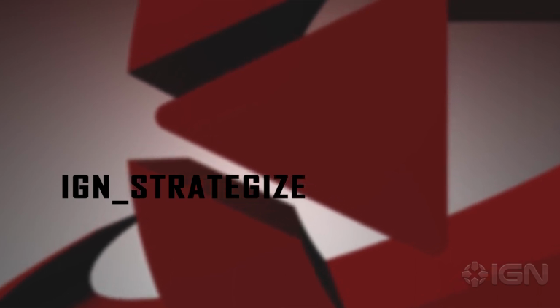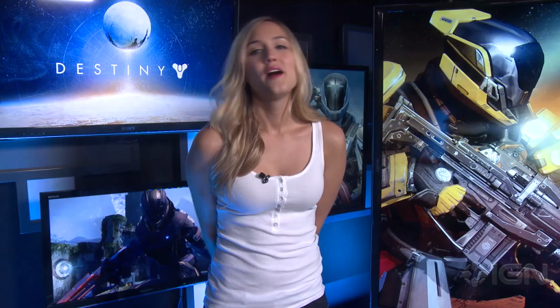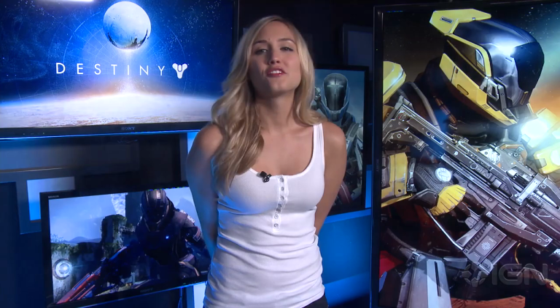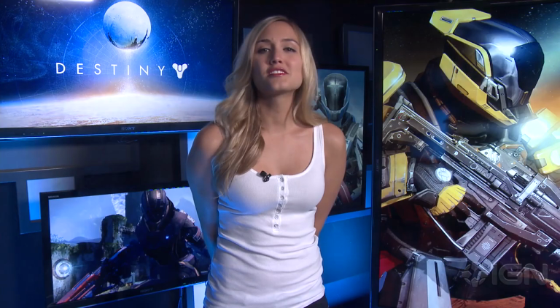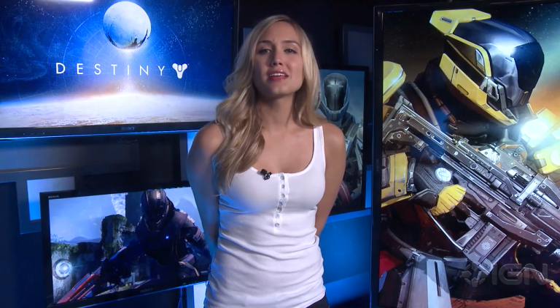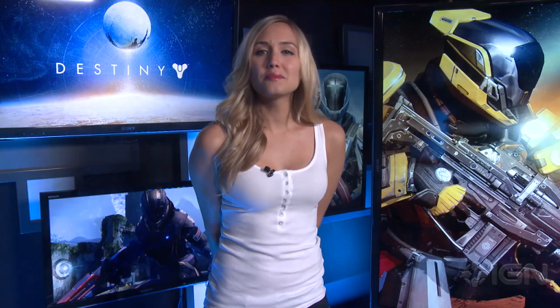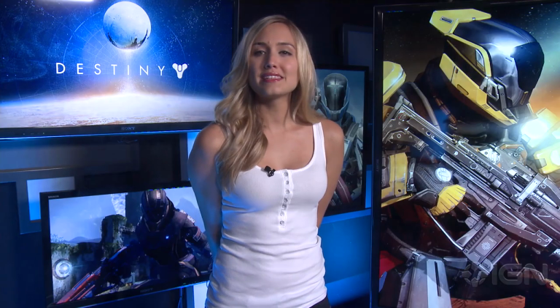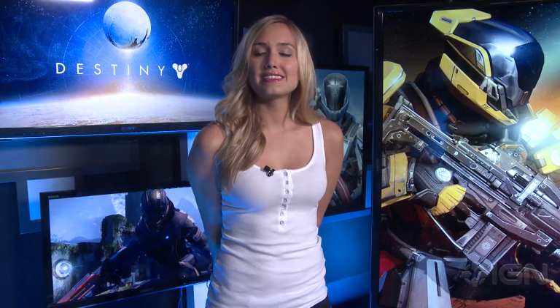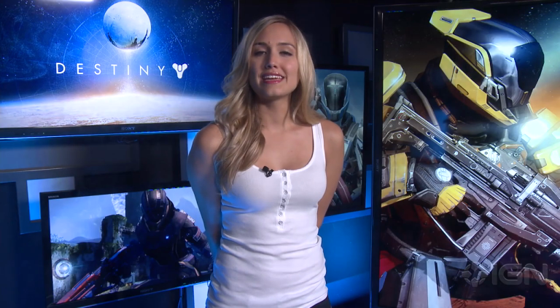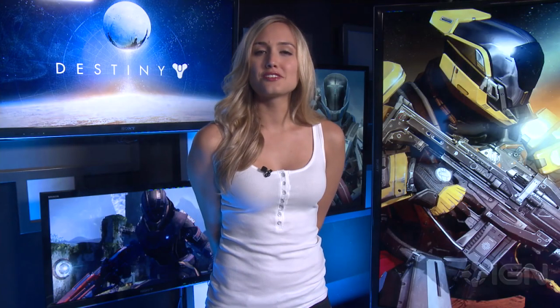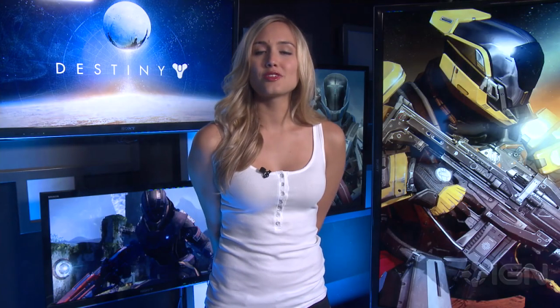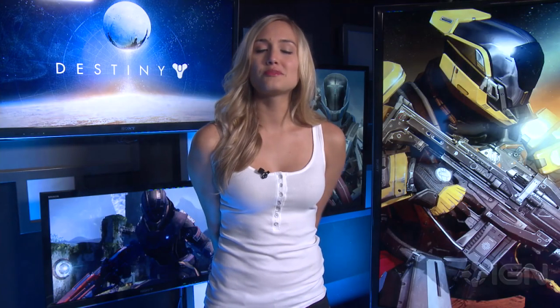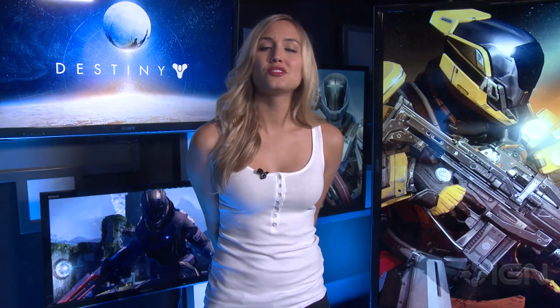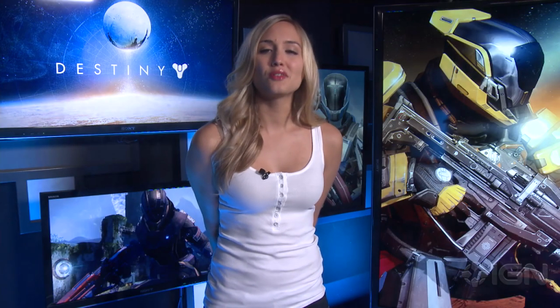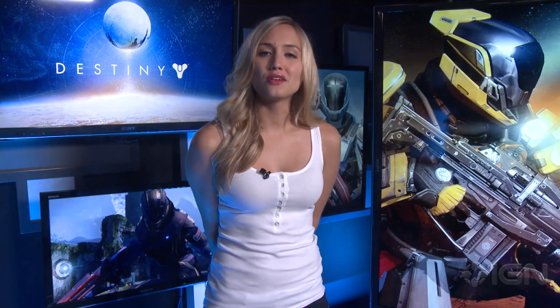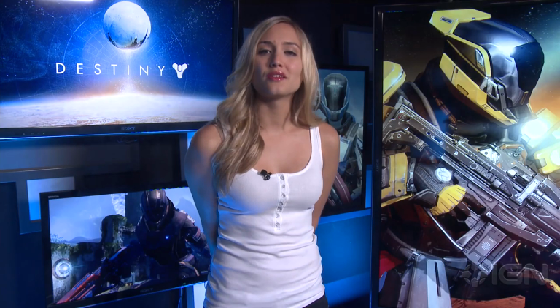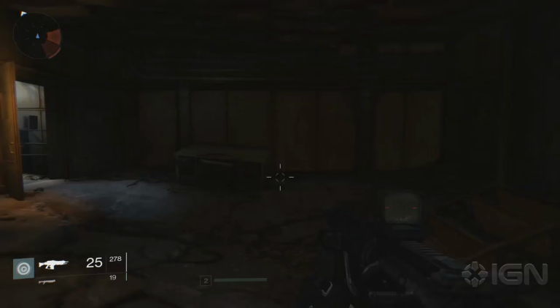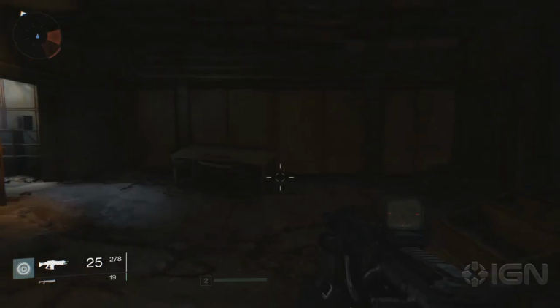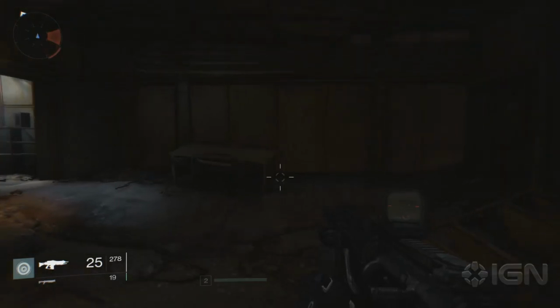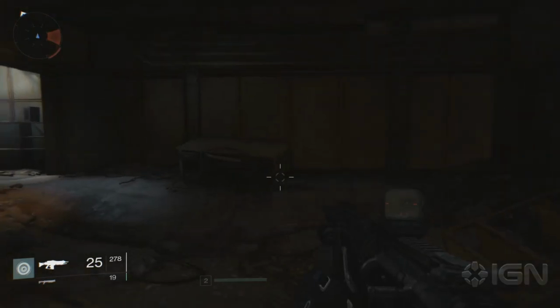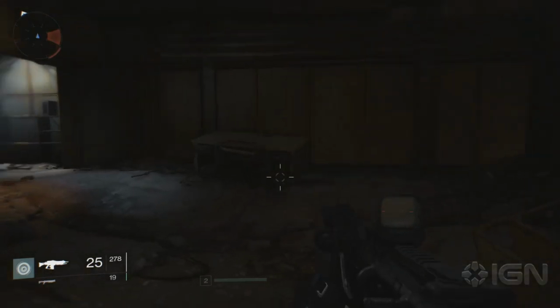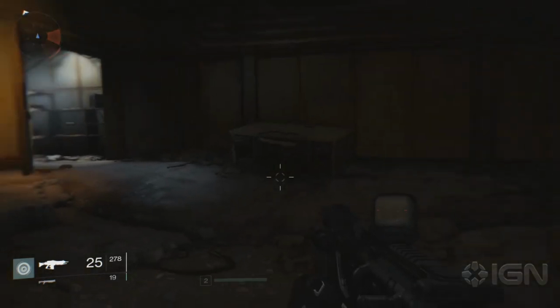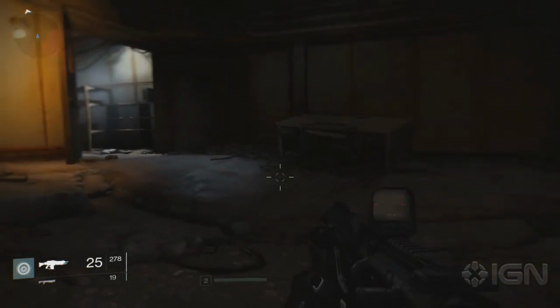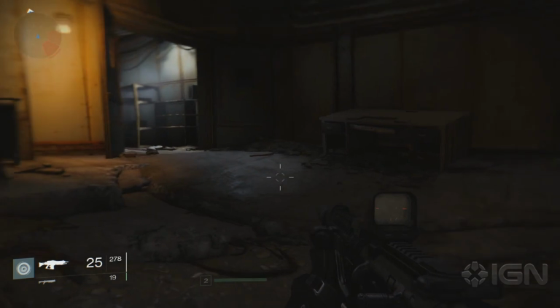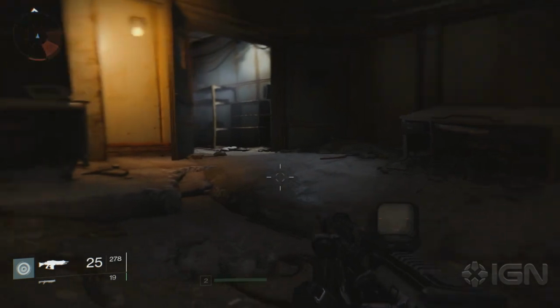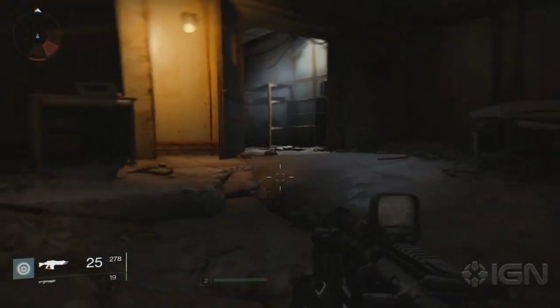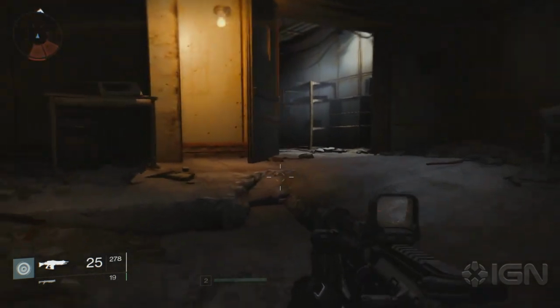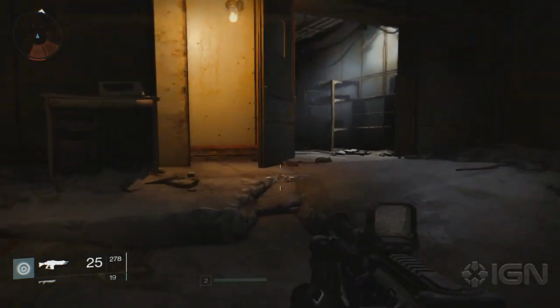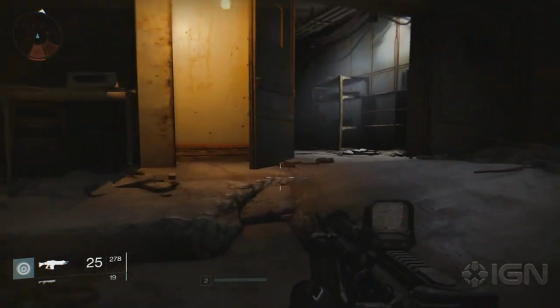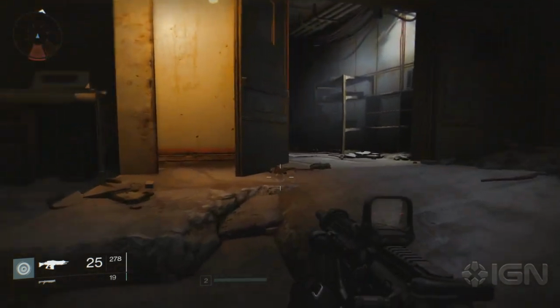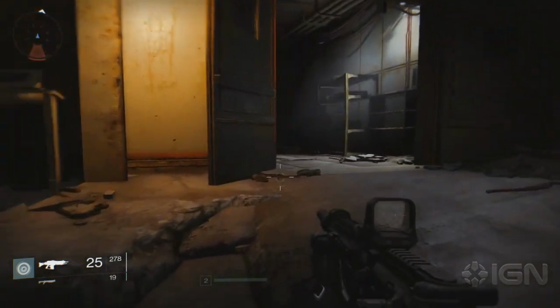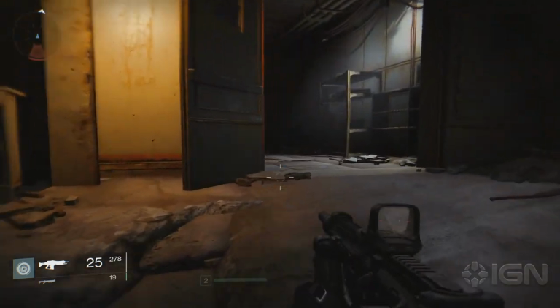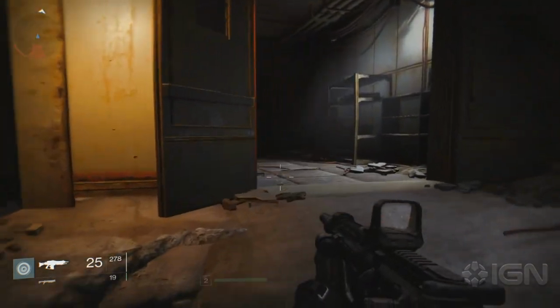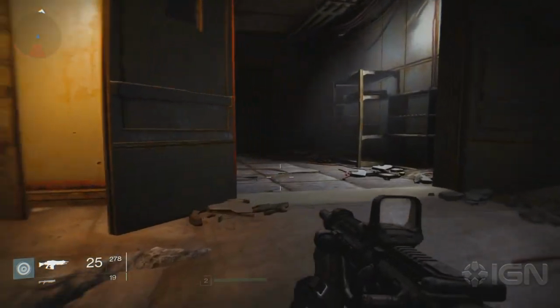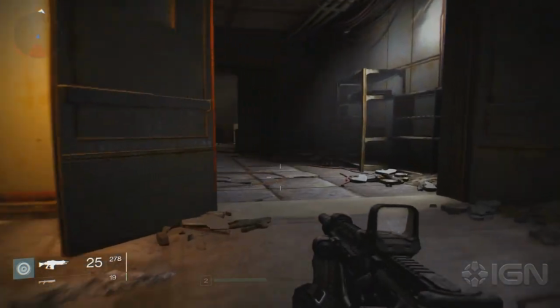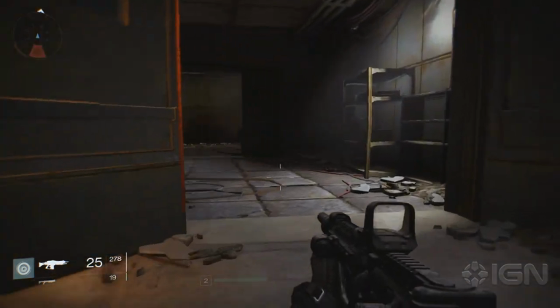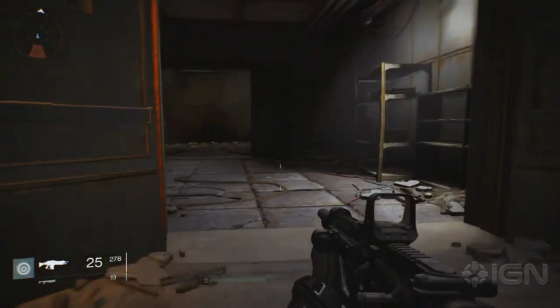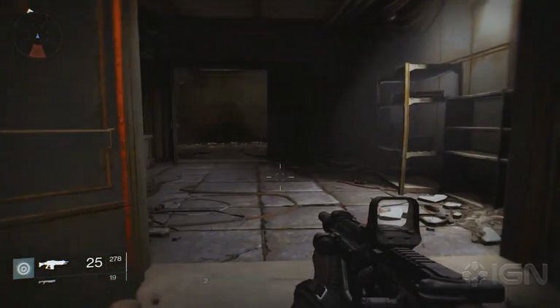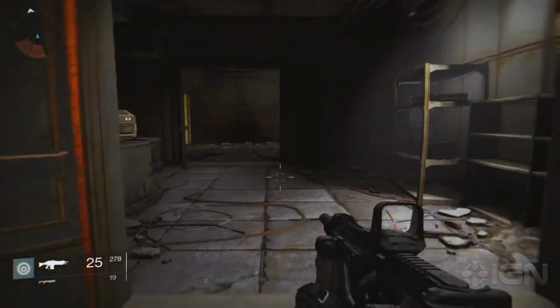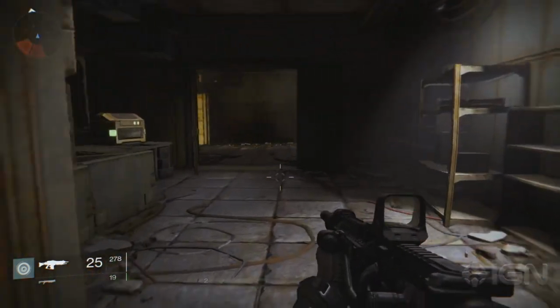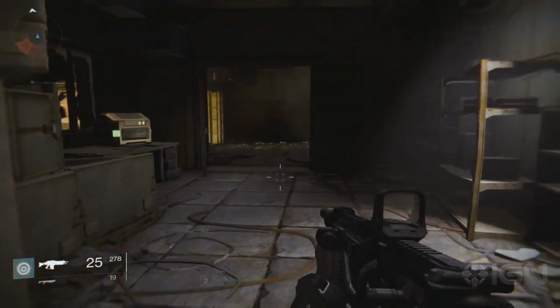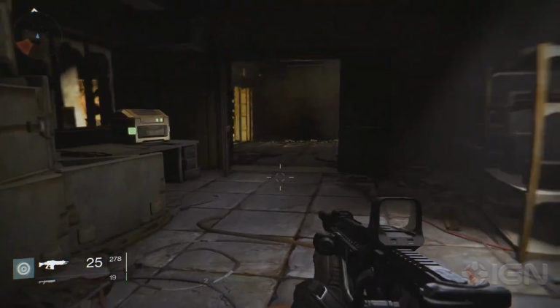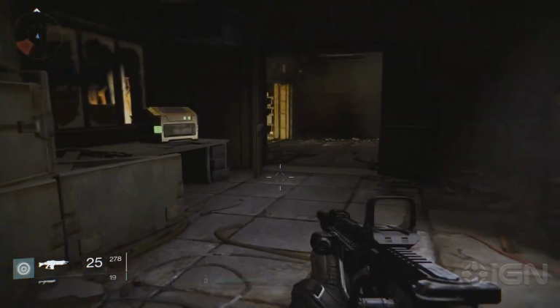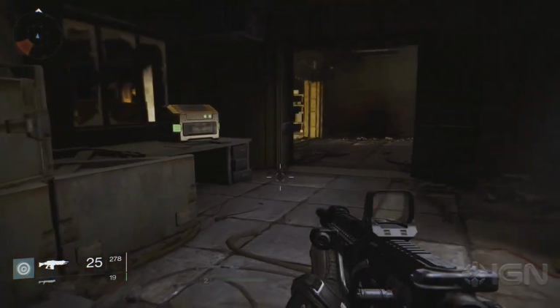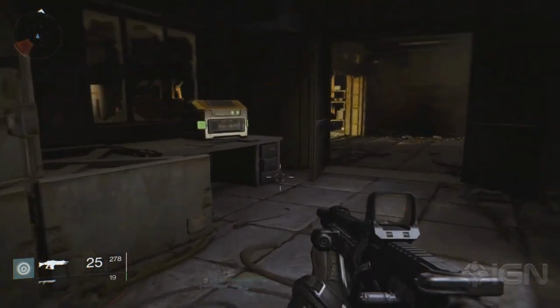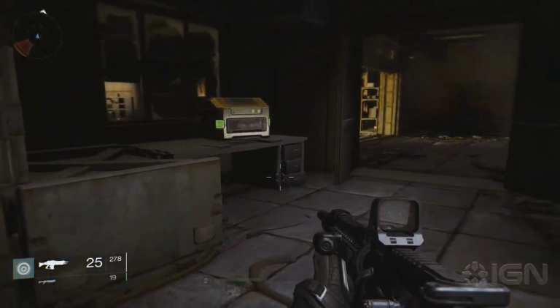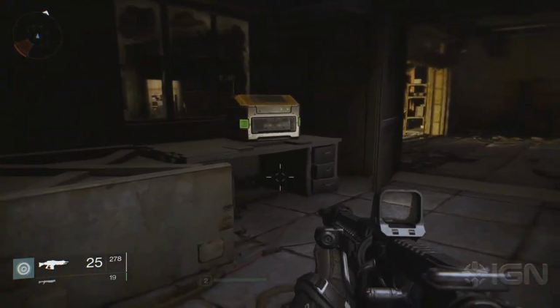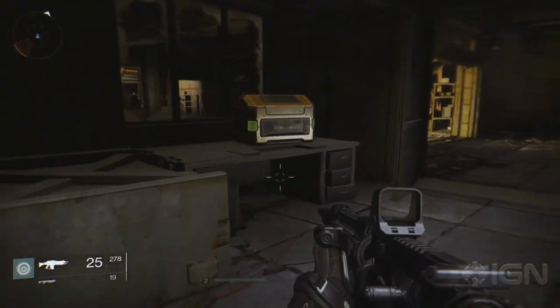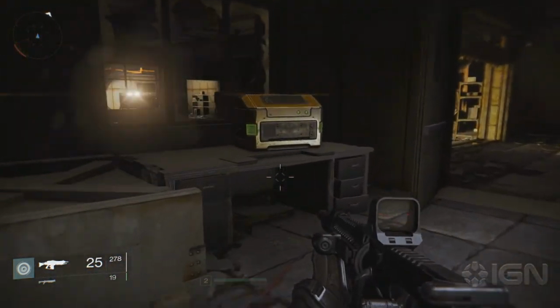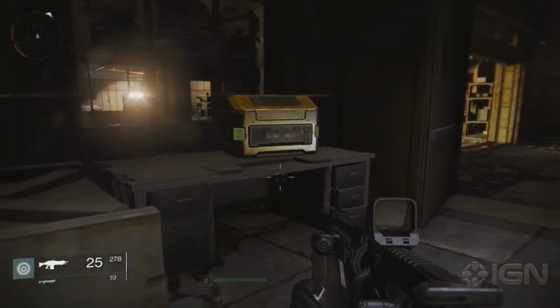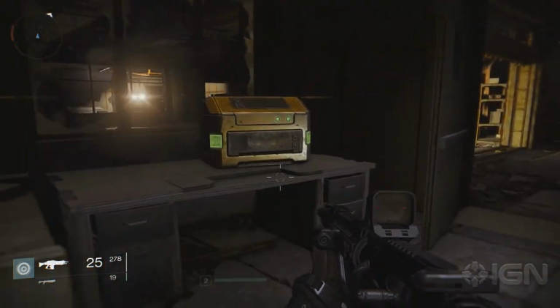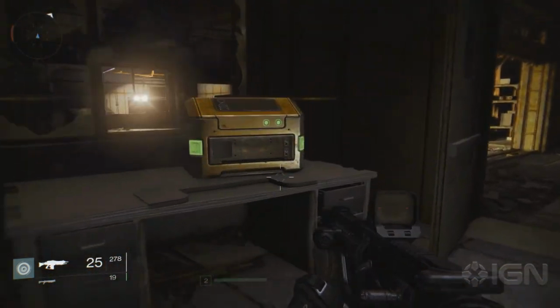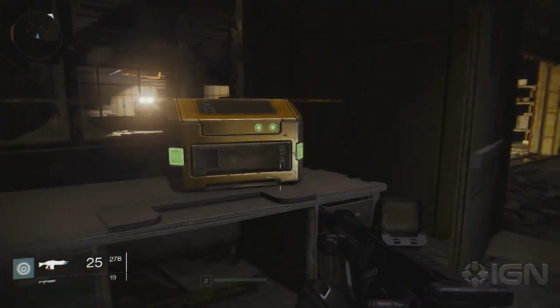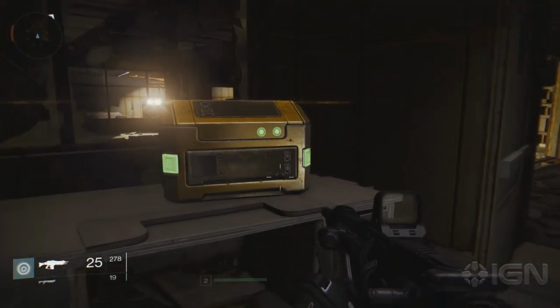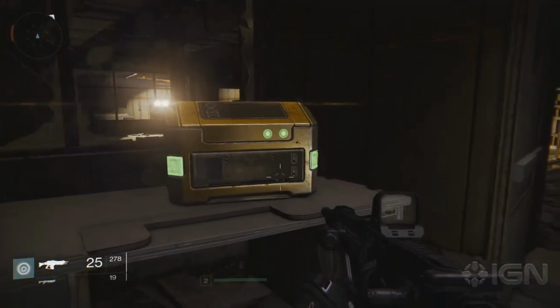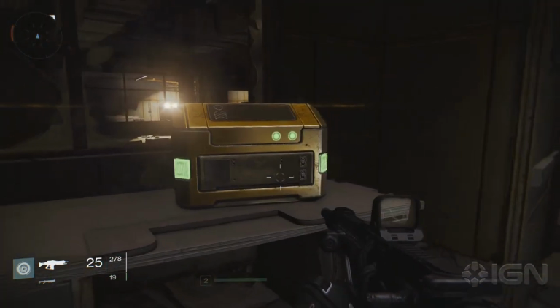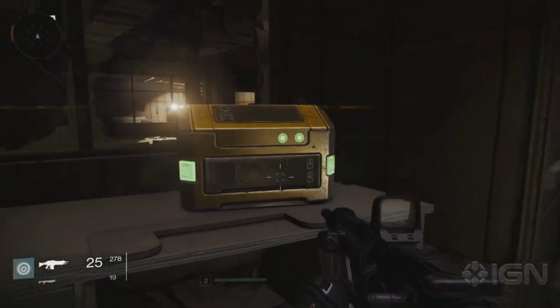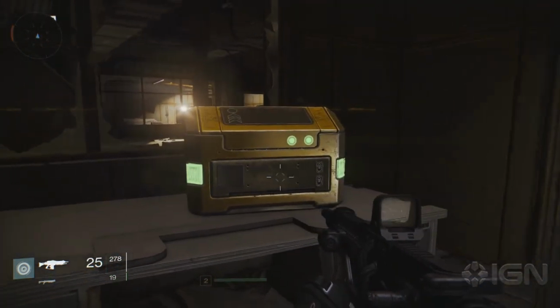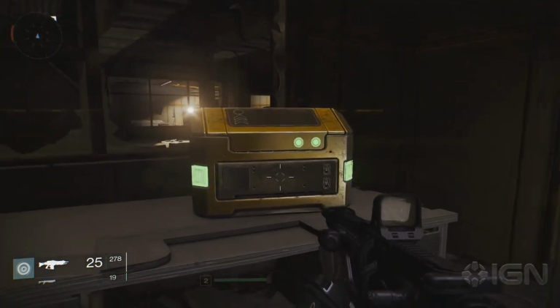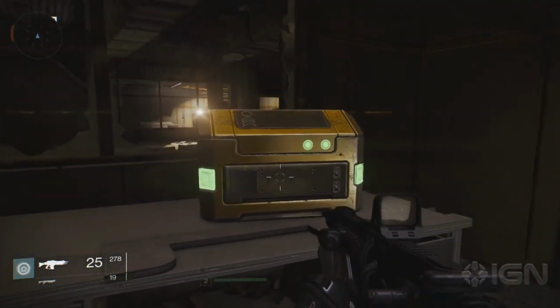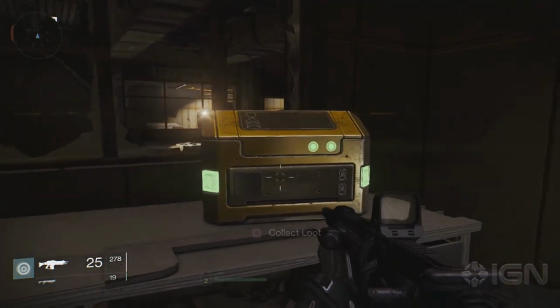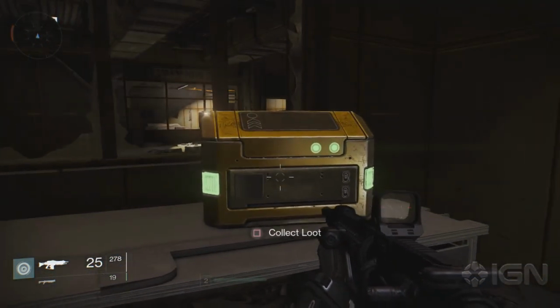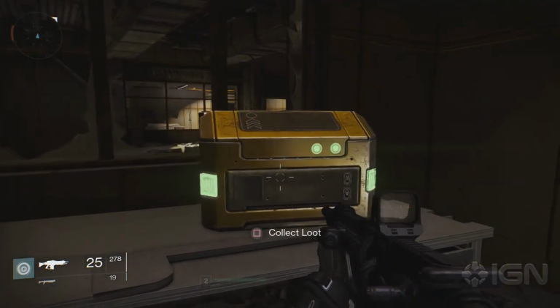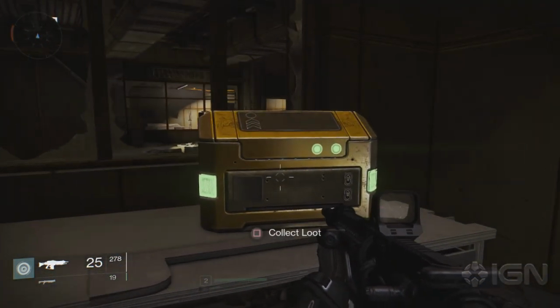First up, let's take a trip to Earth. The first gold treasure chest can be found between the Steppes and the Divide. Go into the building and it'll be sitting on a bench.